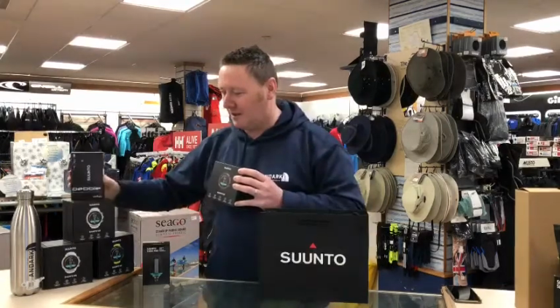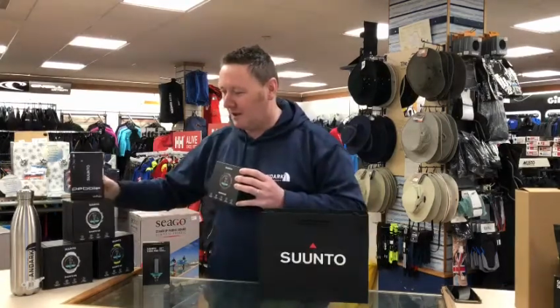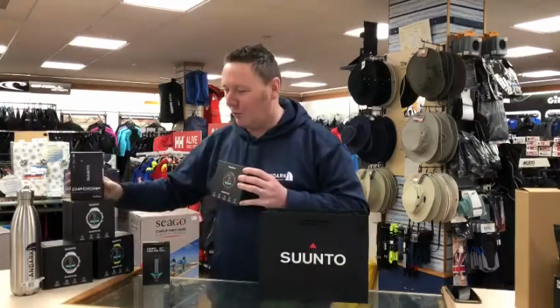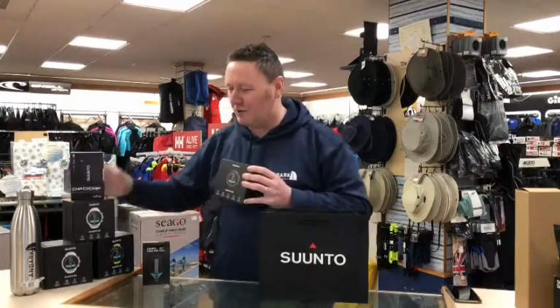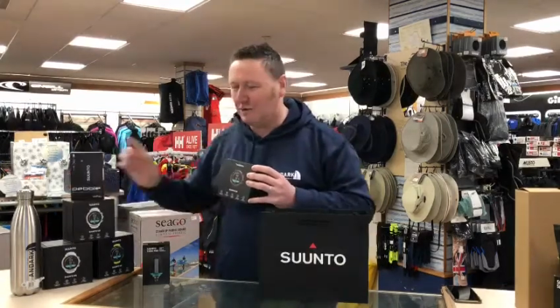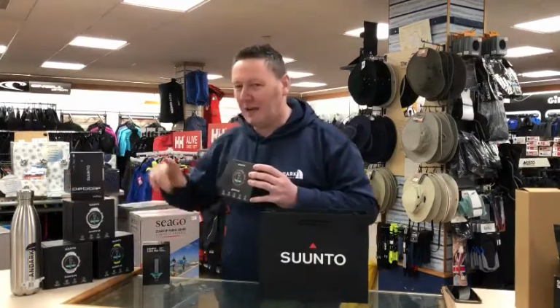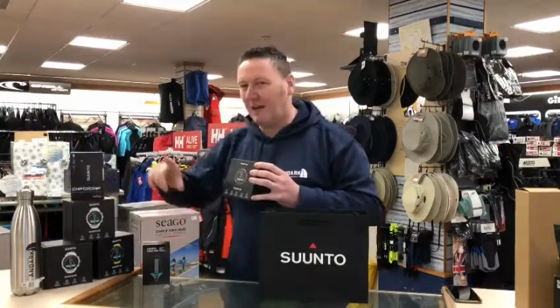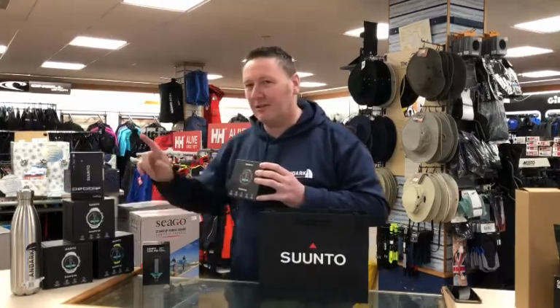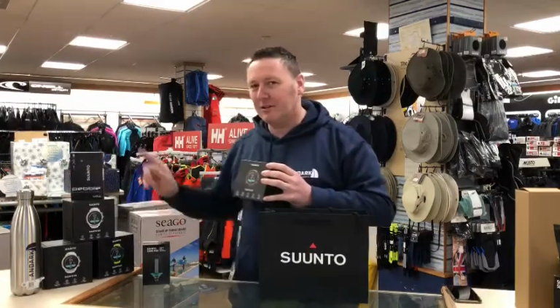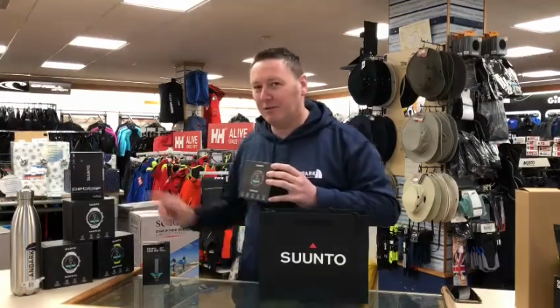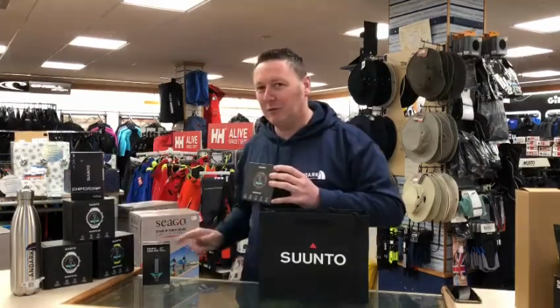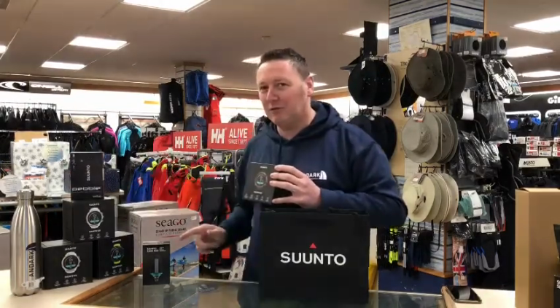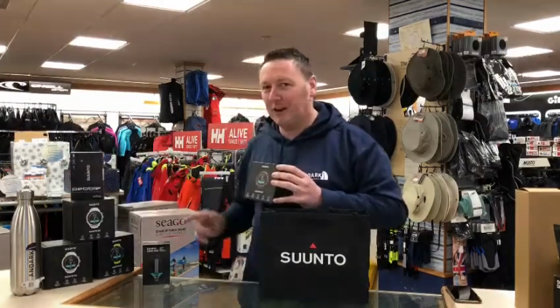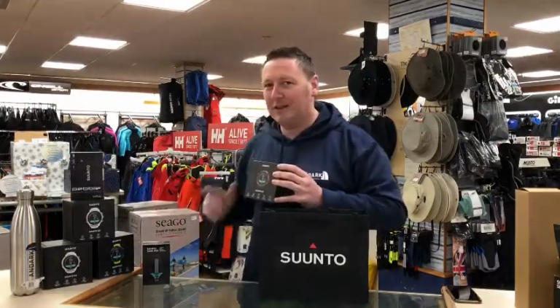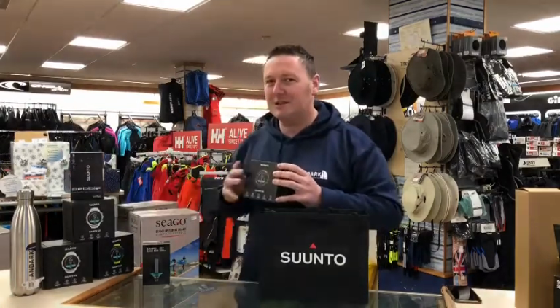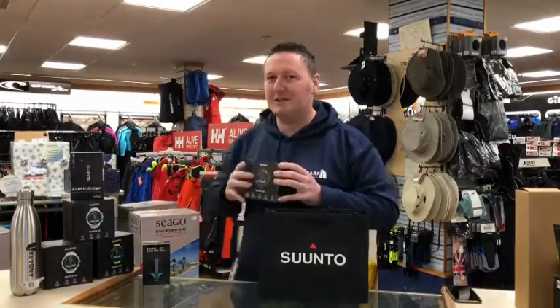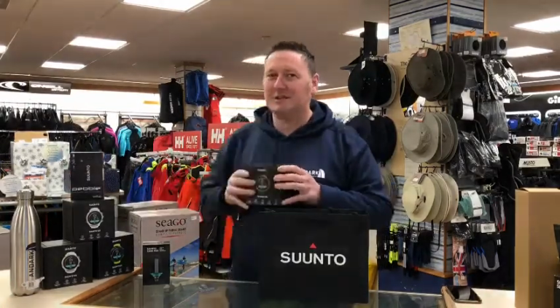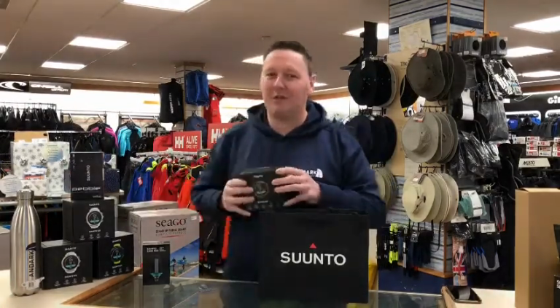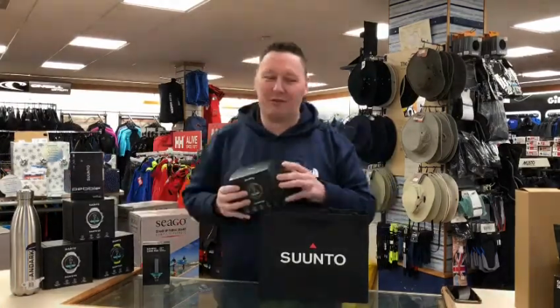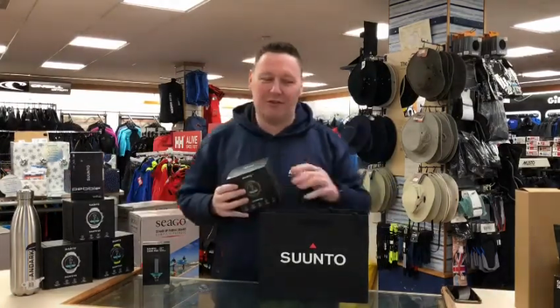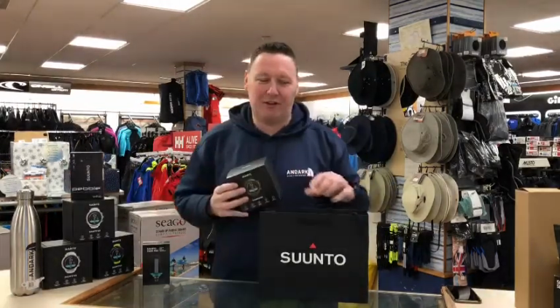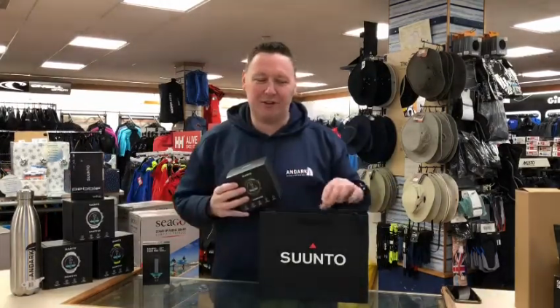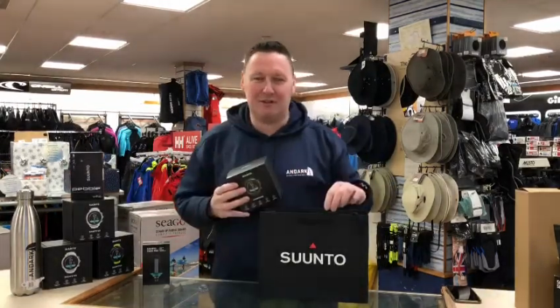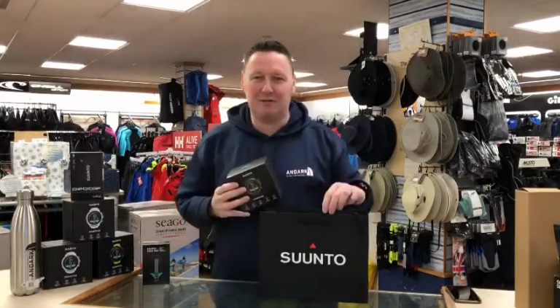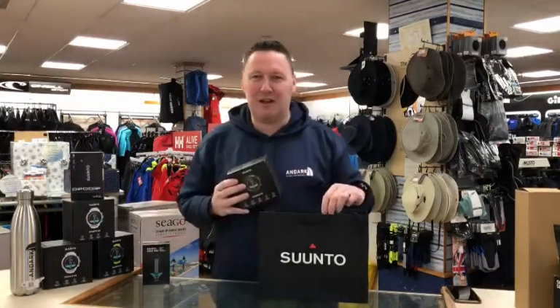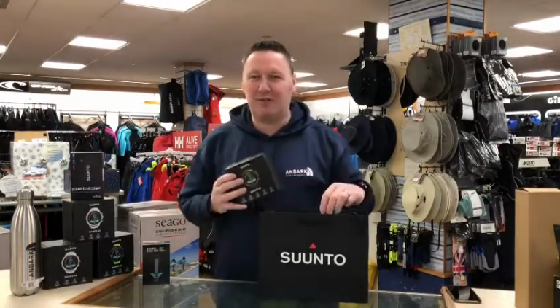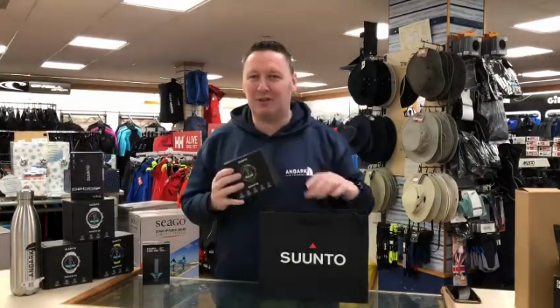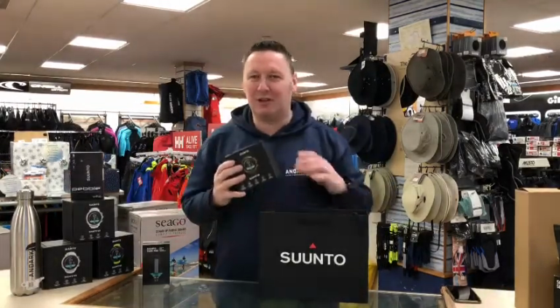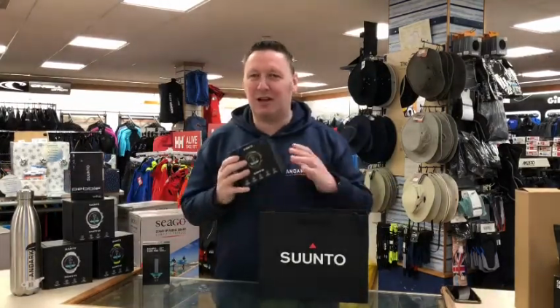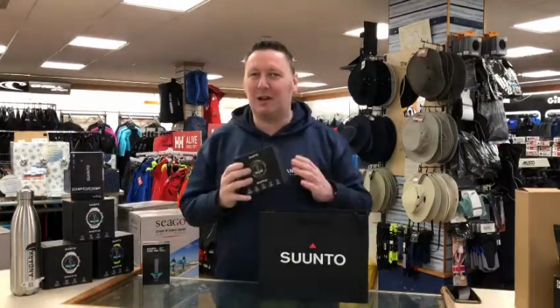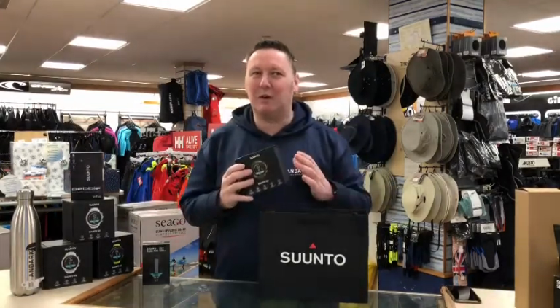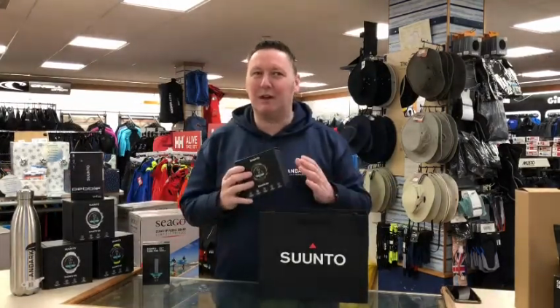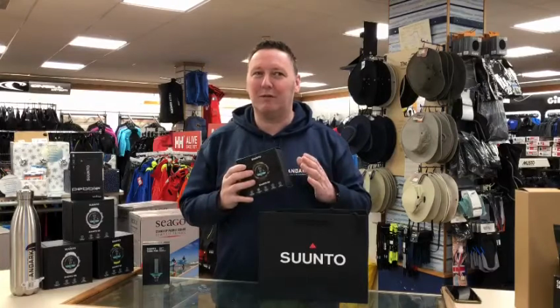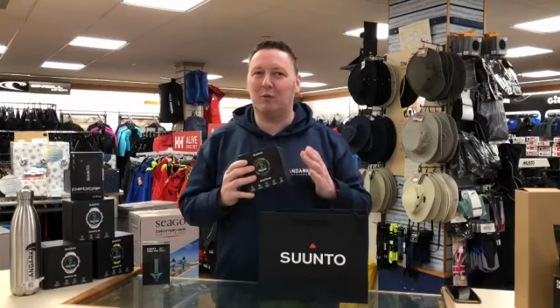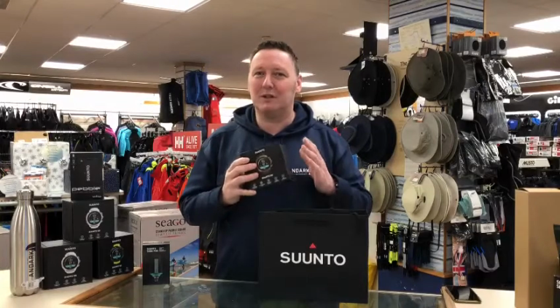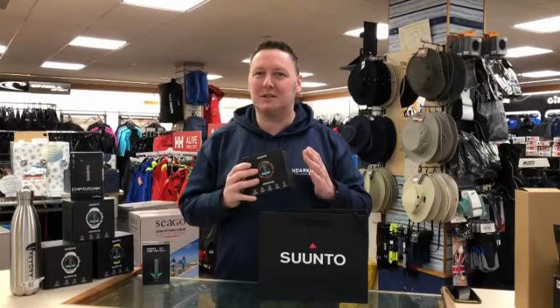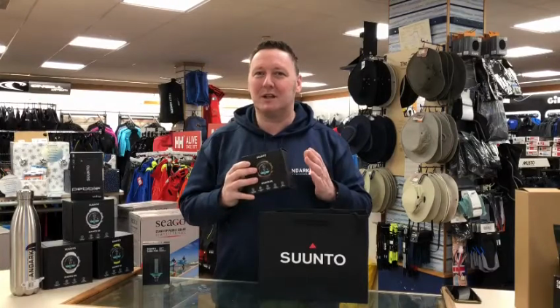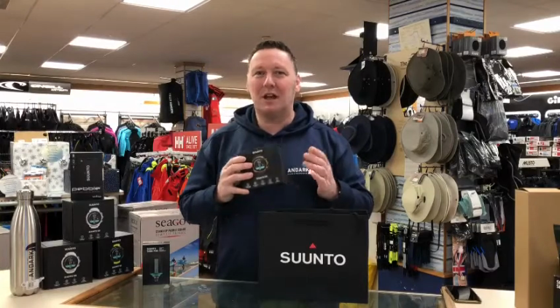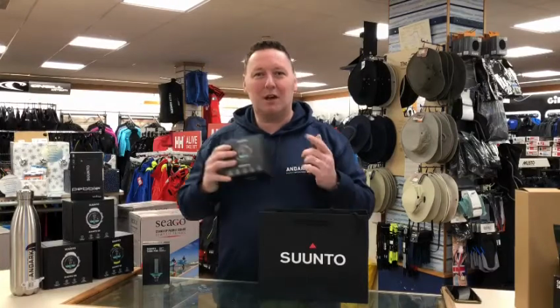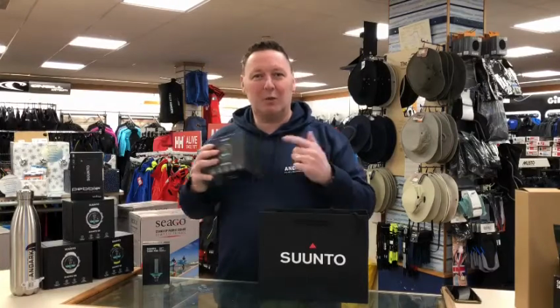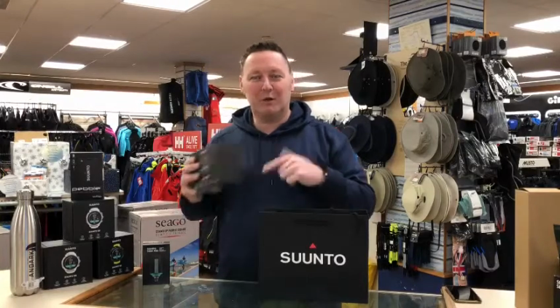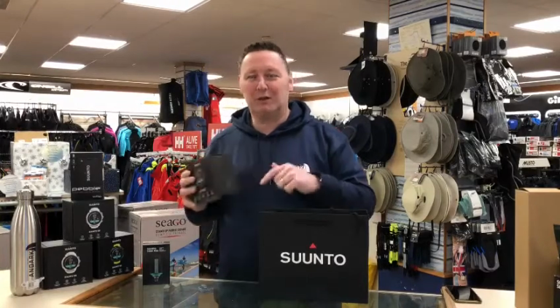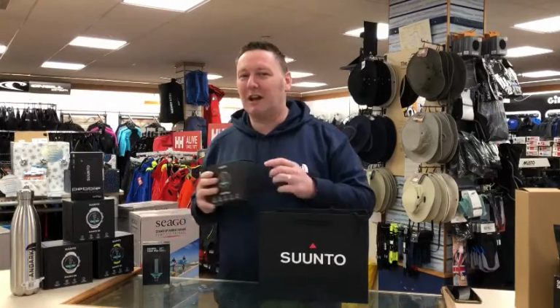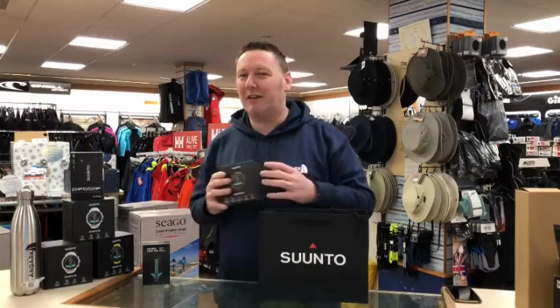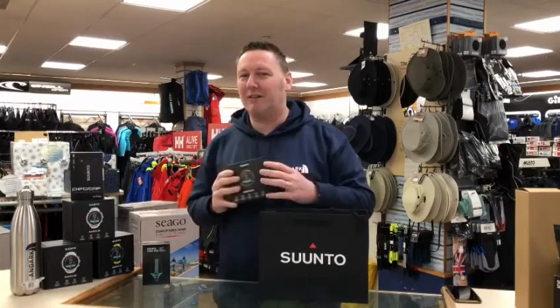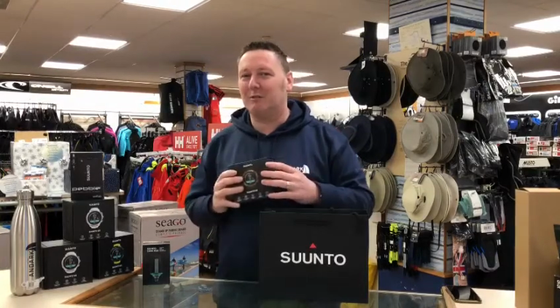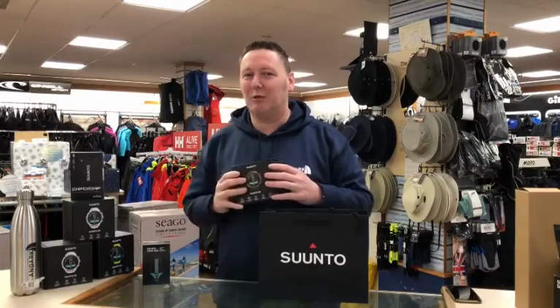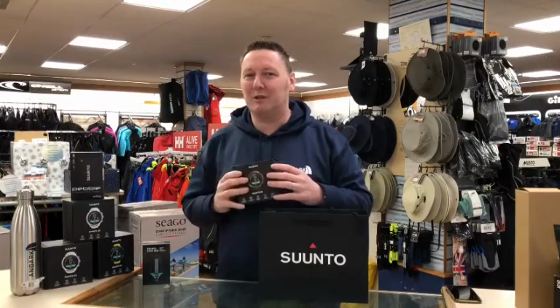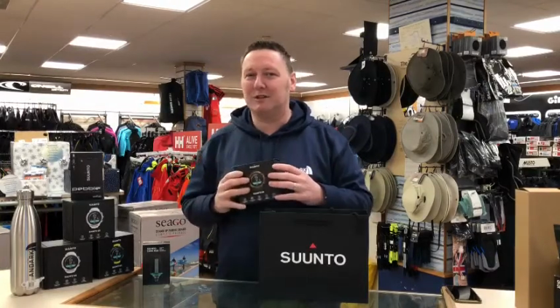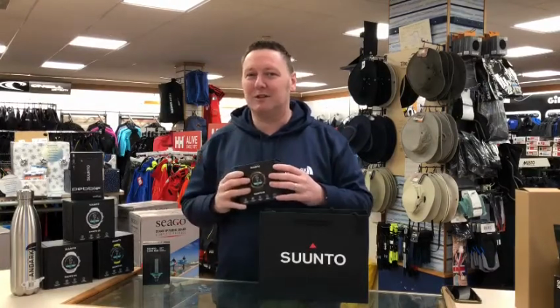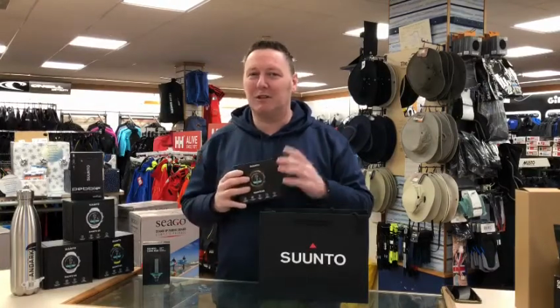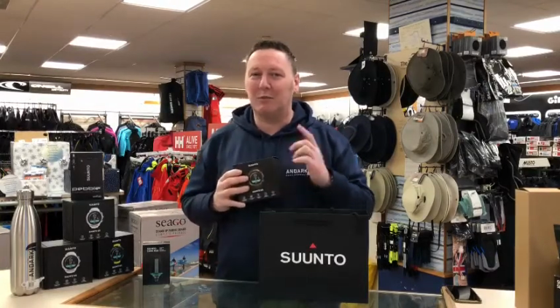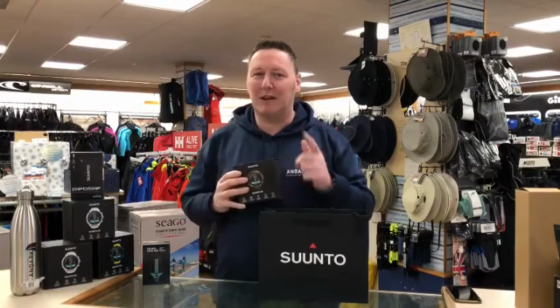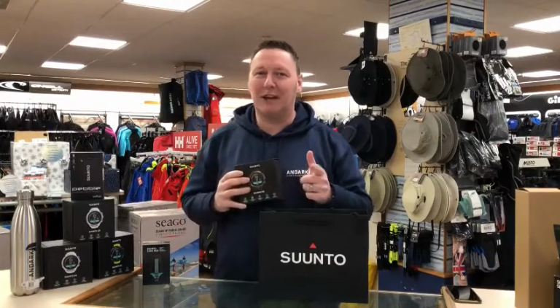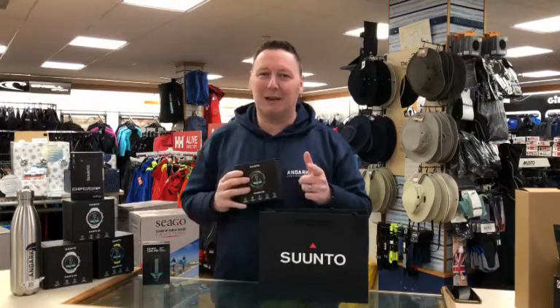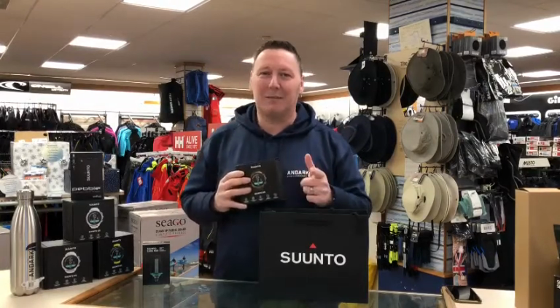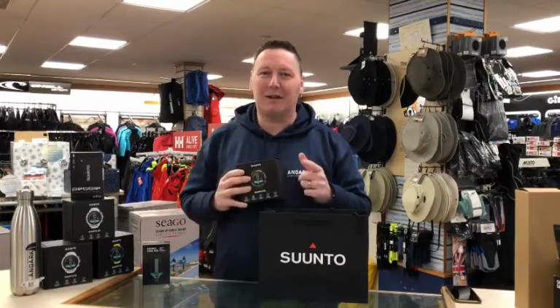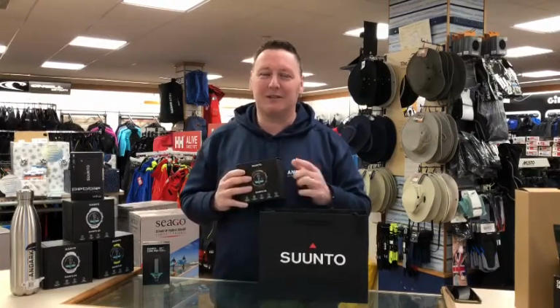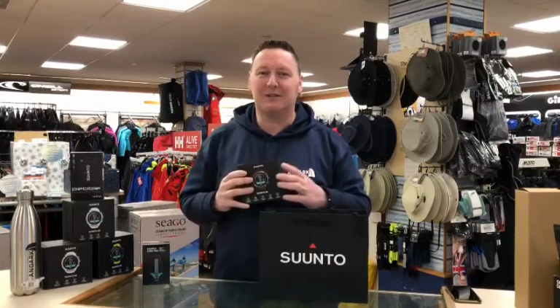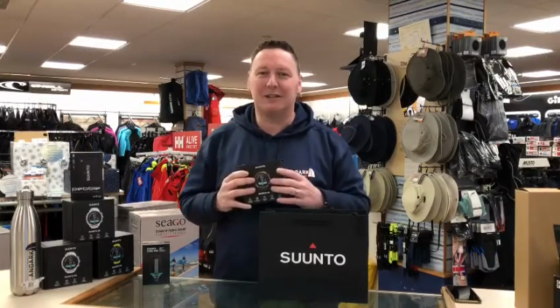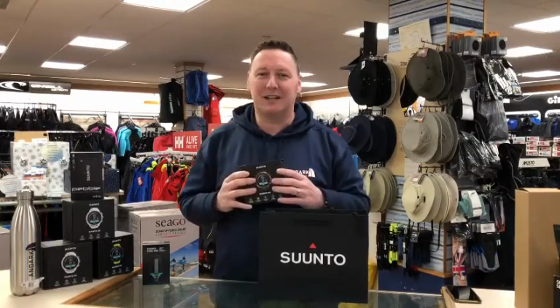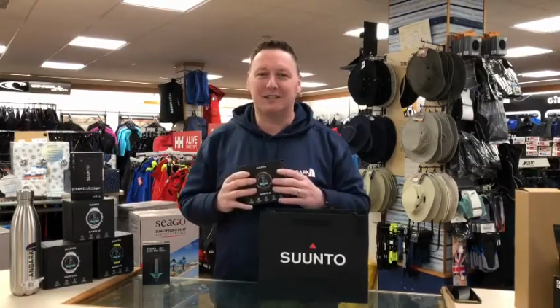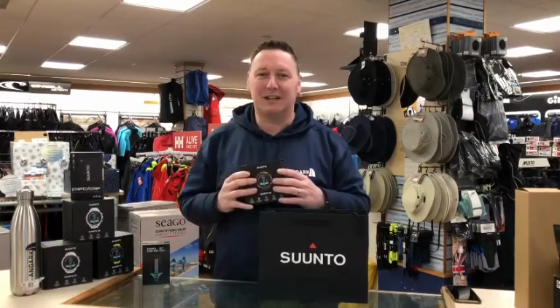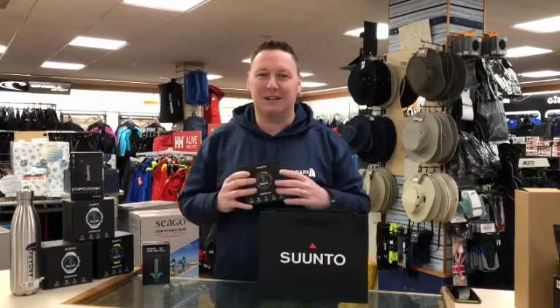We carry the full range, so if you find you haven't got the colorway you want, we do carry them all in stock and can get them out to you next day.